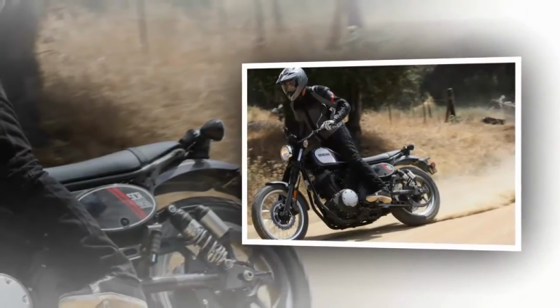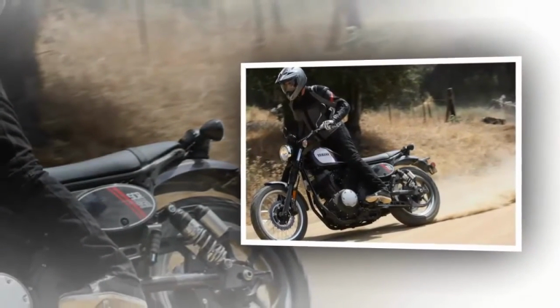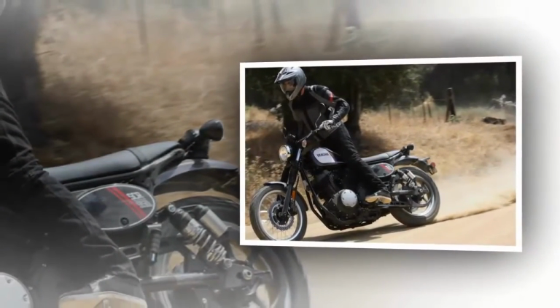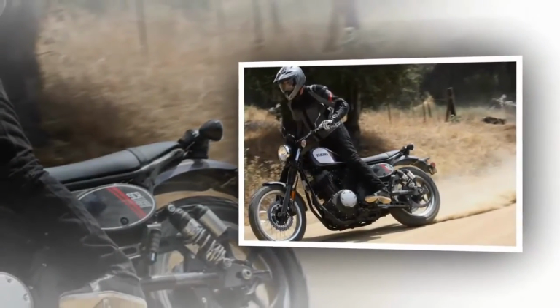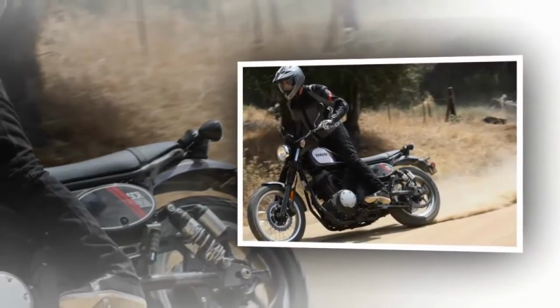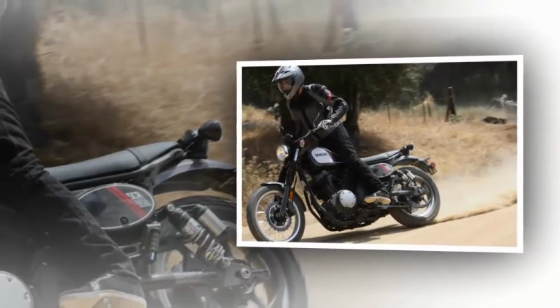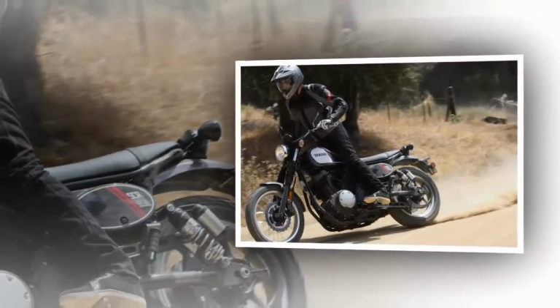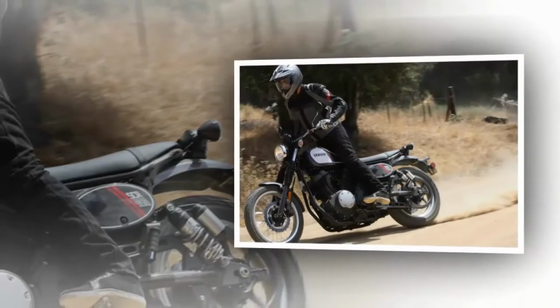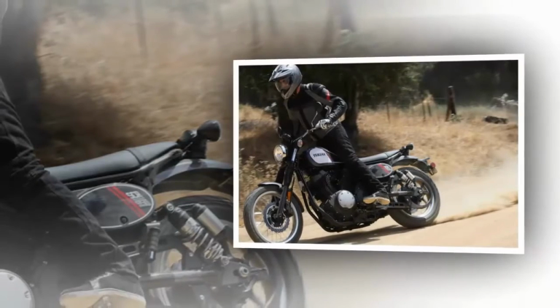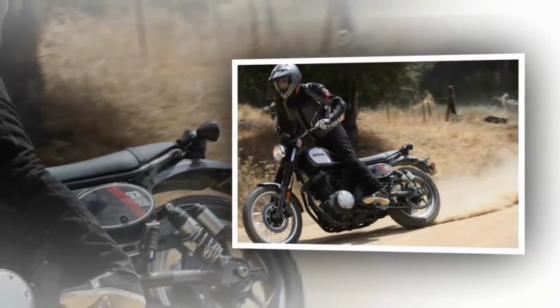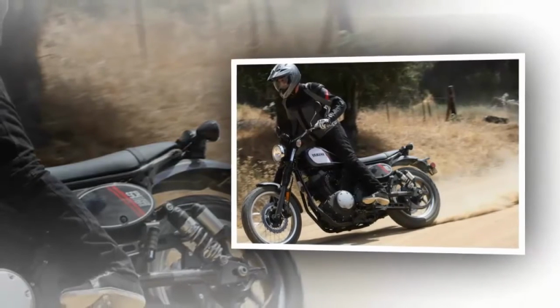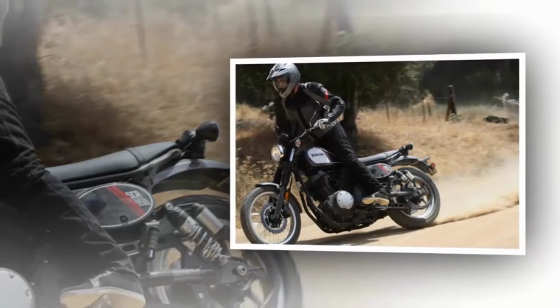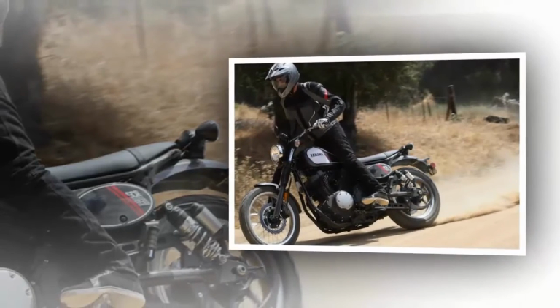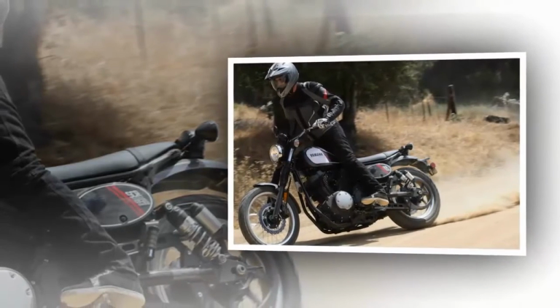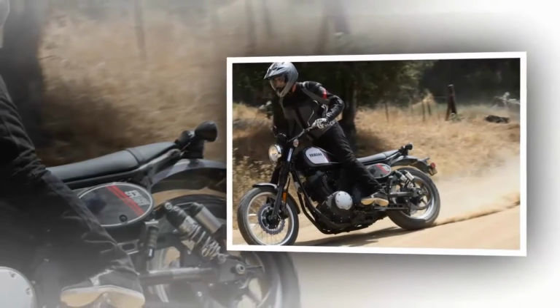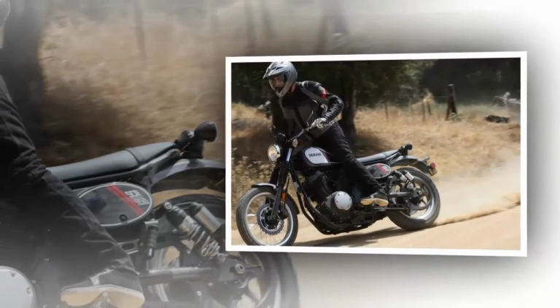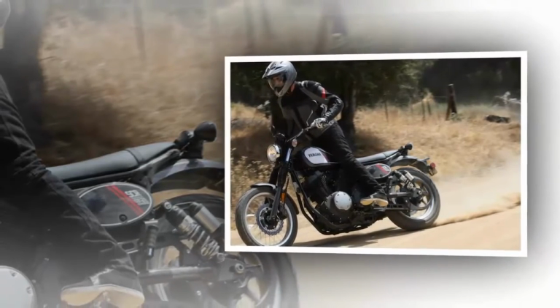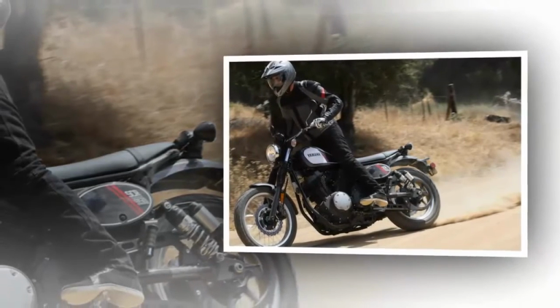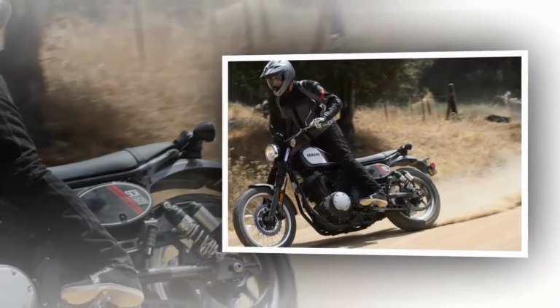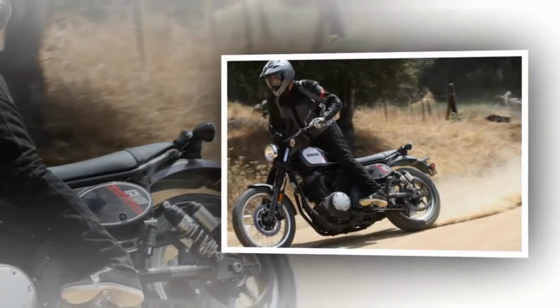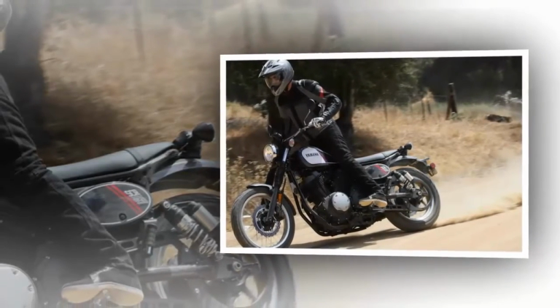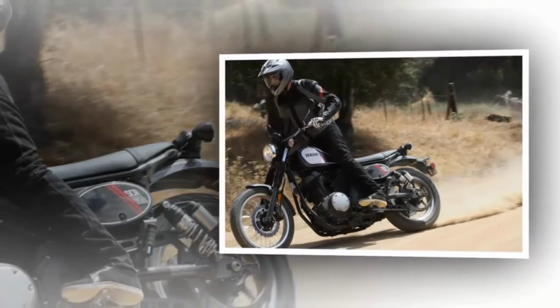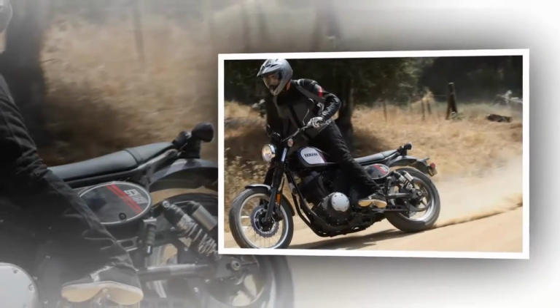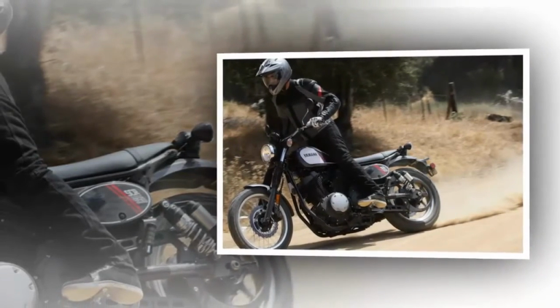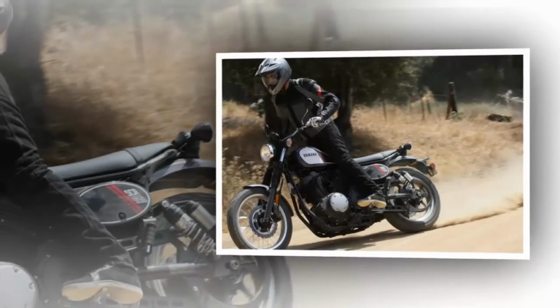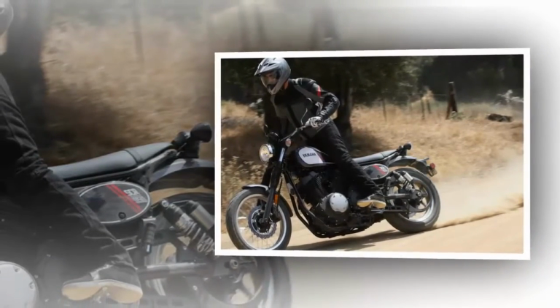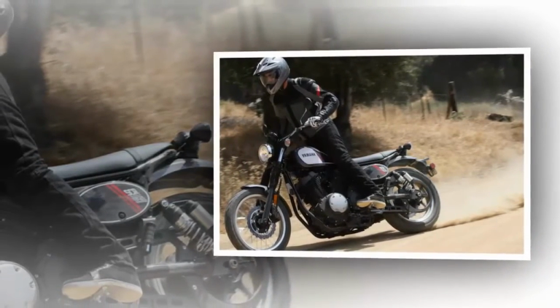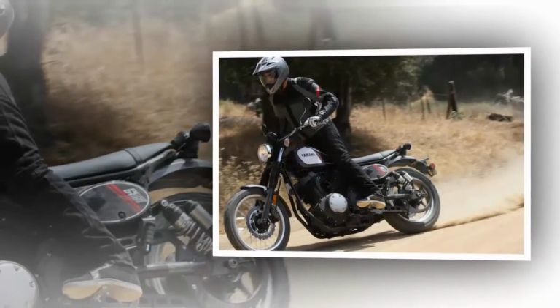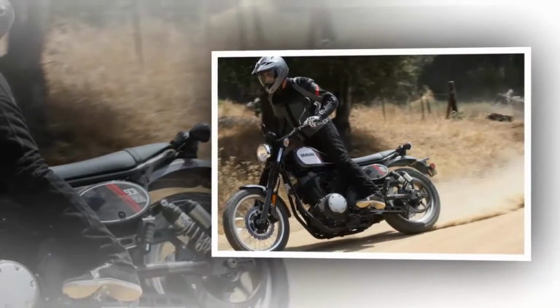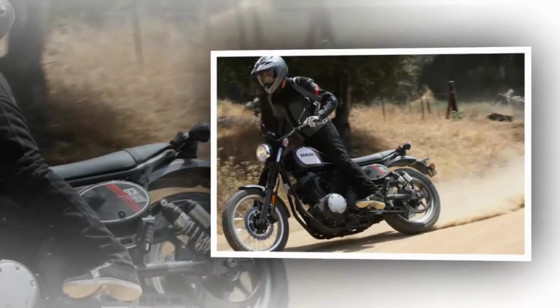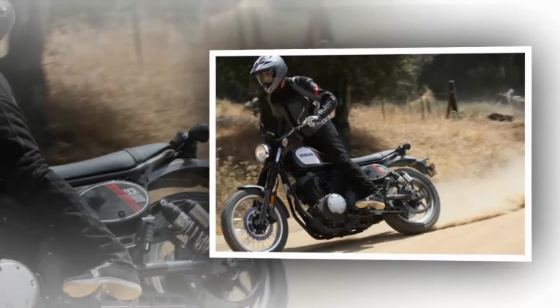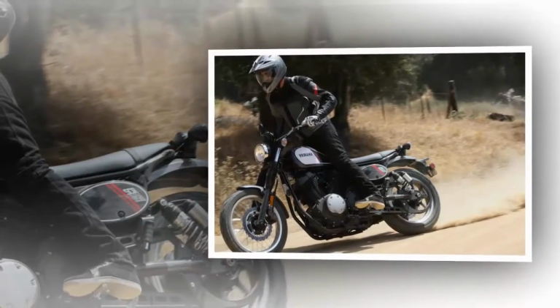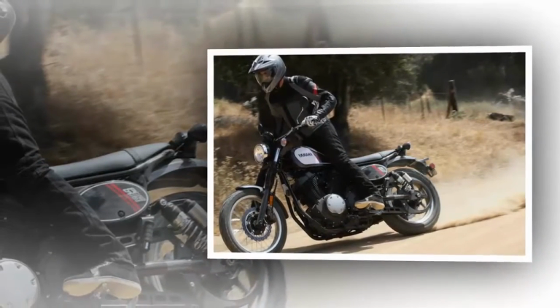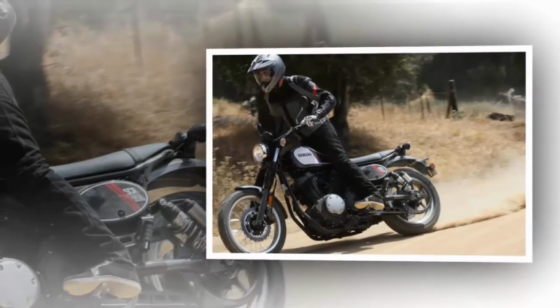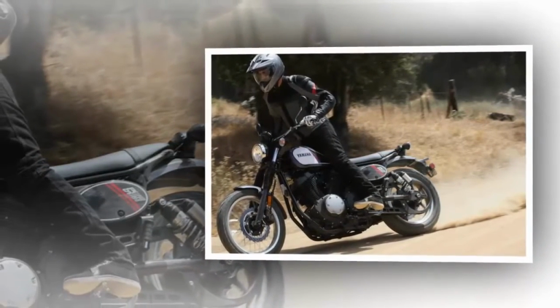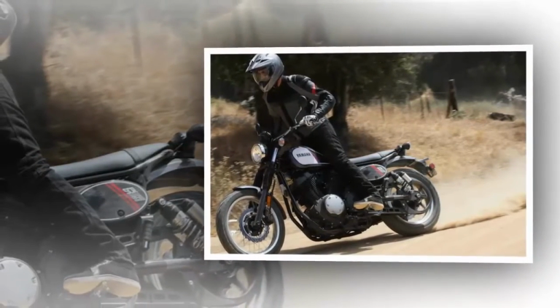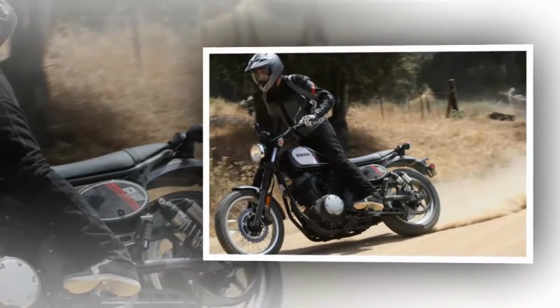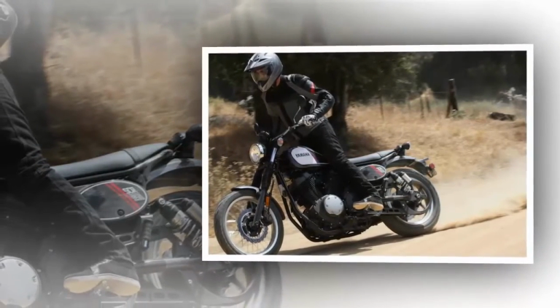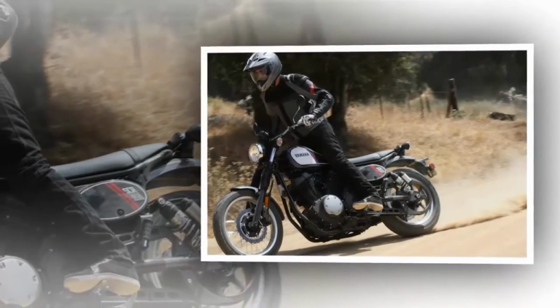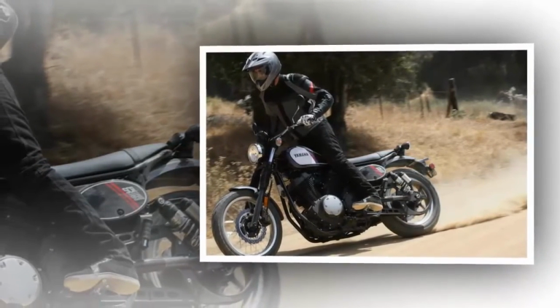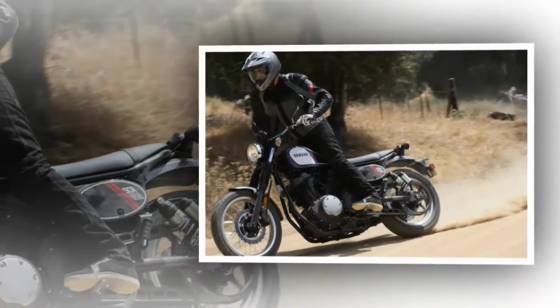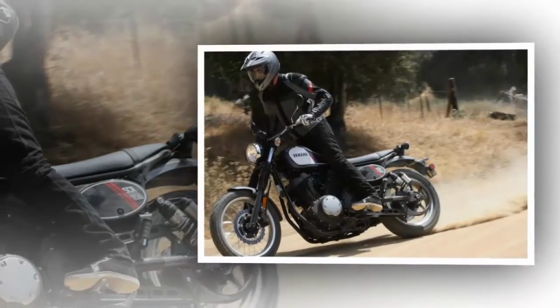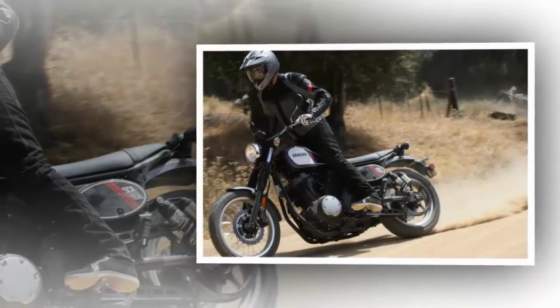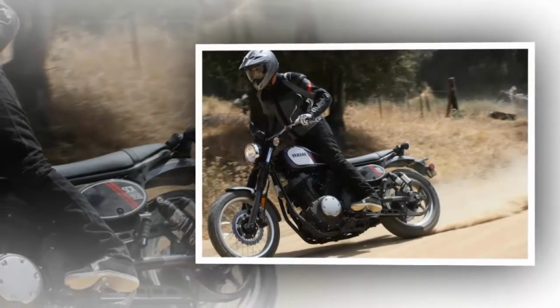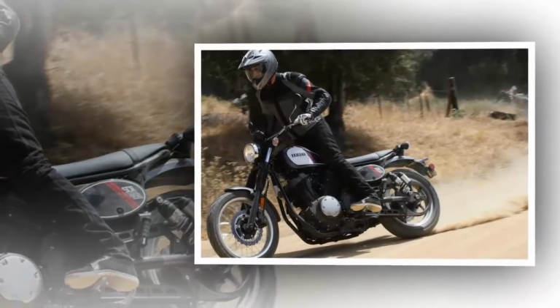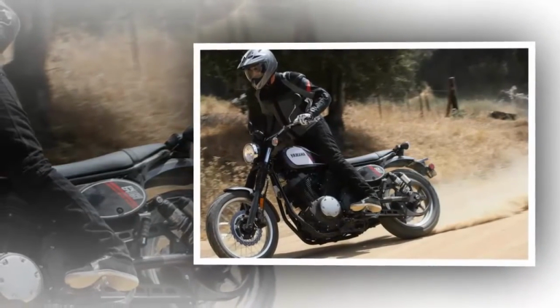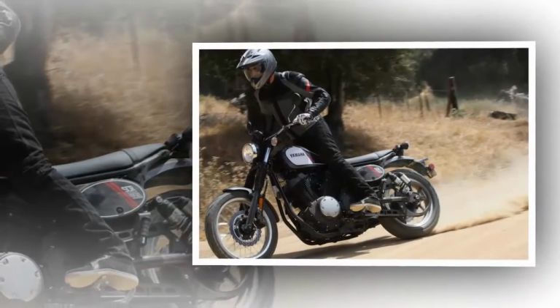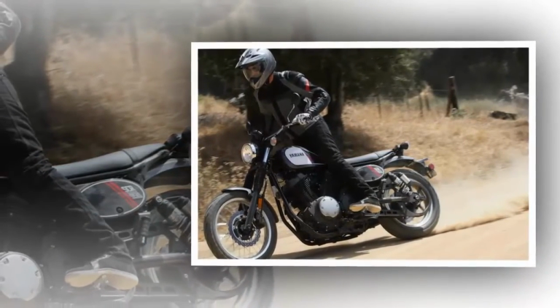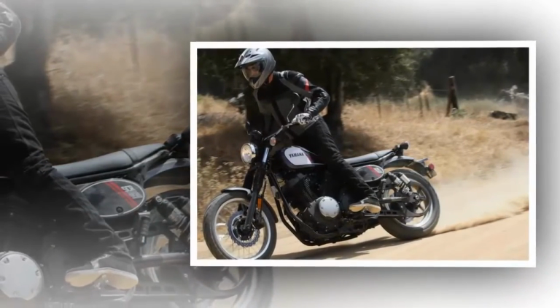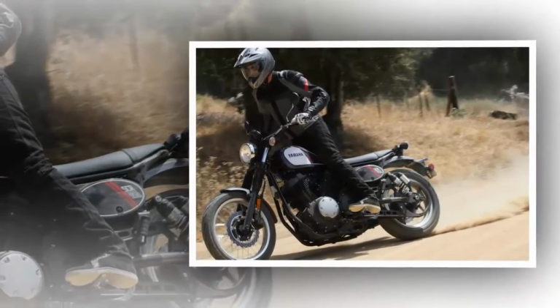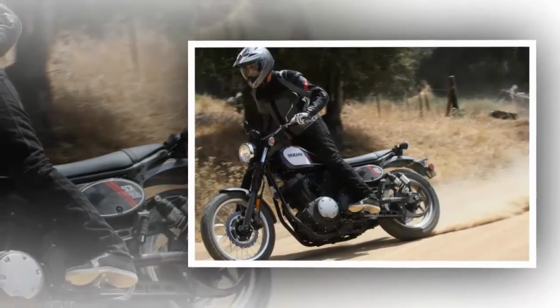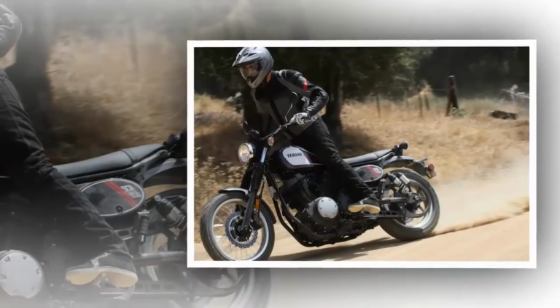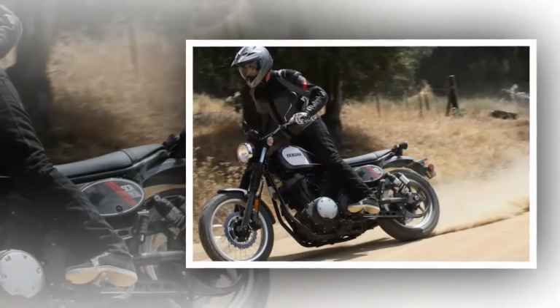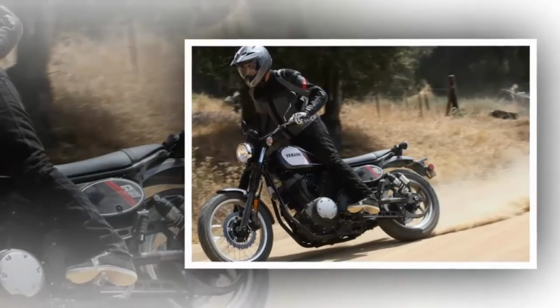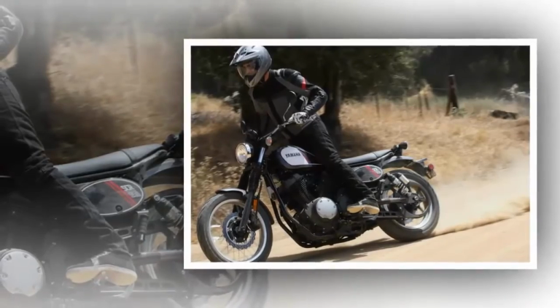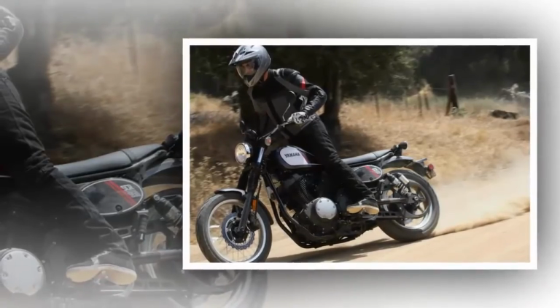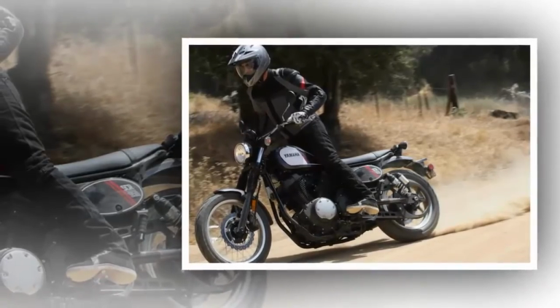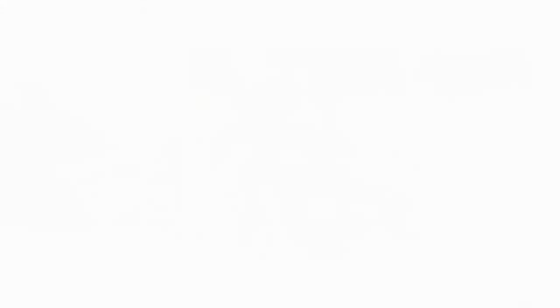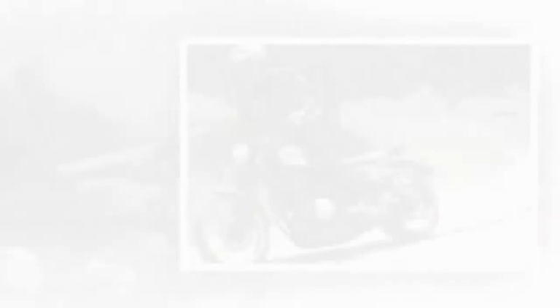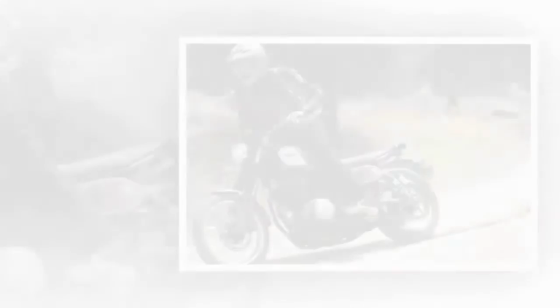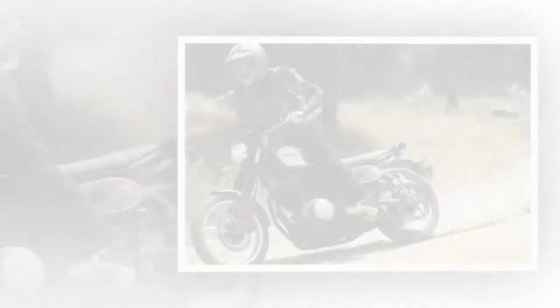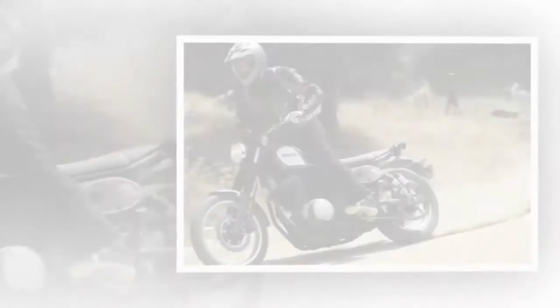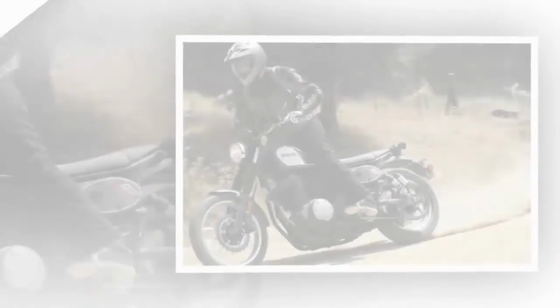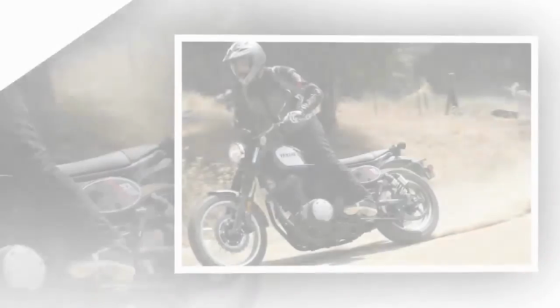A pleasant surprise, however, was the excellent height of the handlebar, which made standing off-road easy and comfortable.